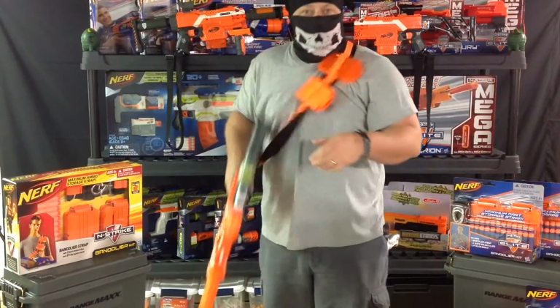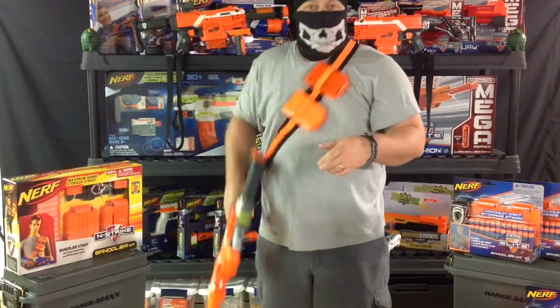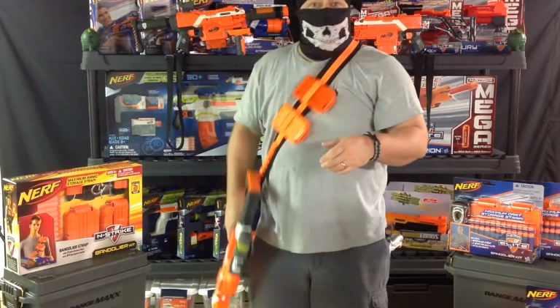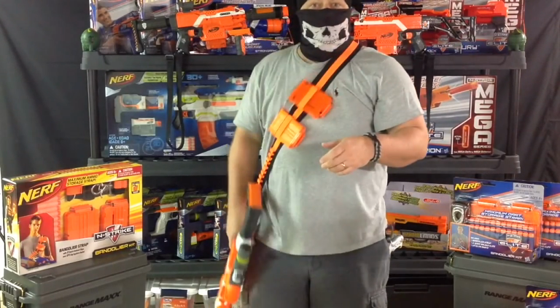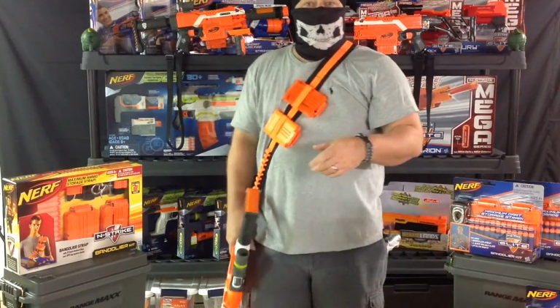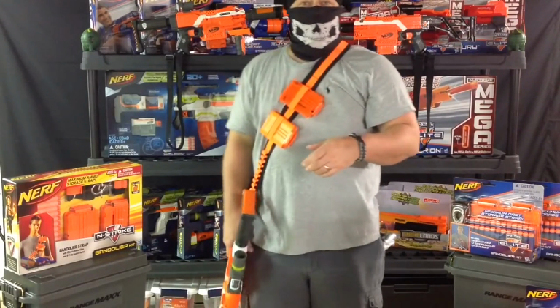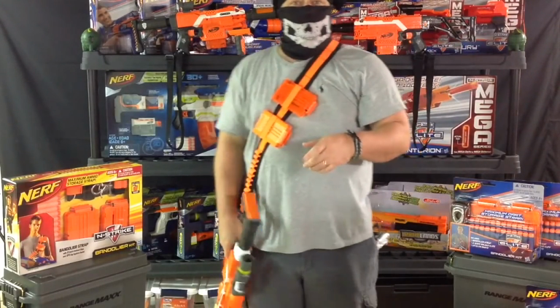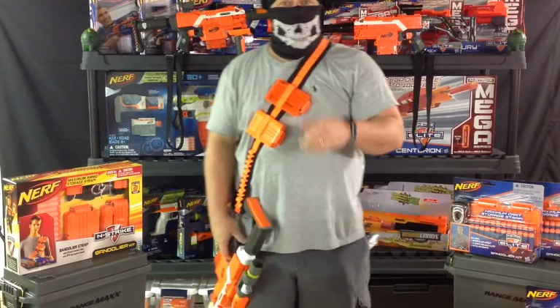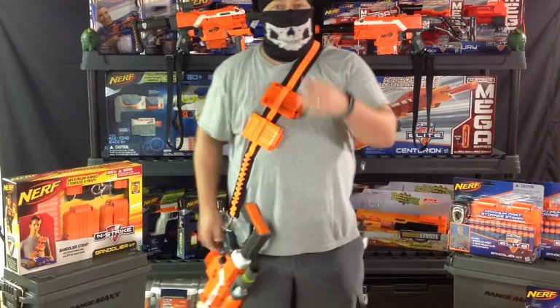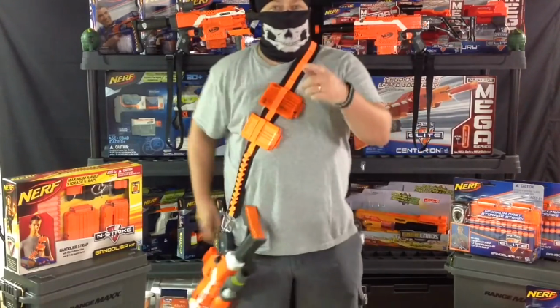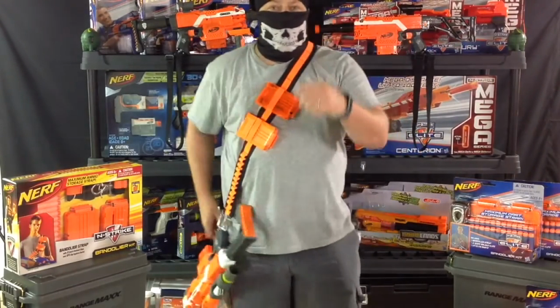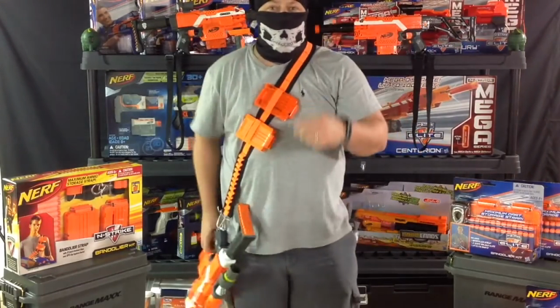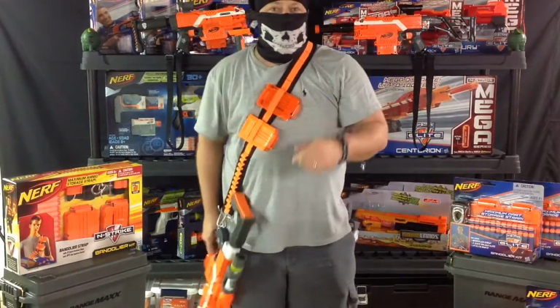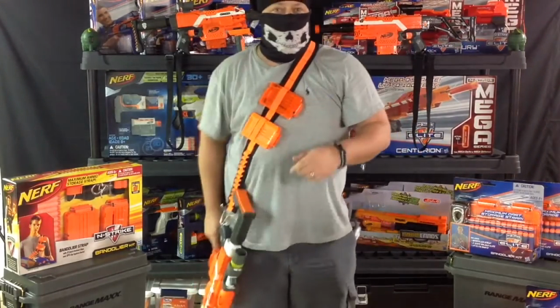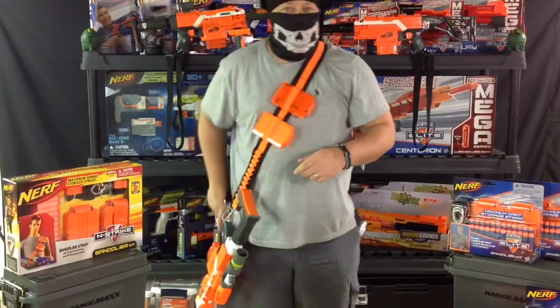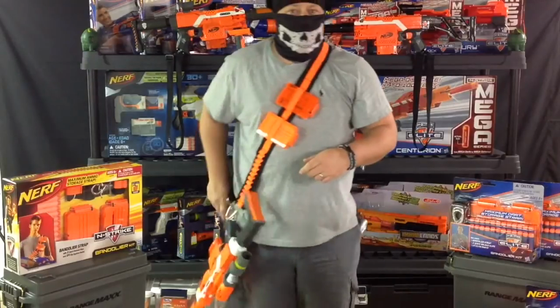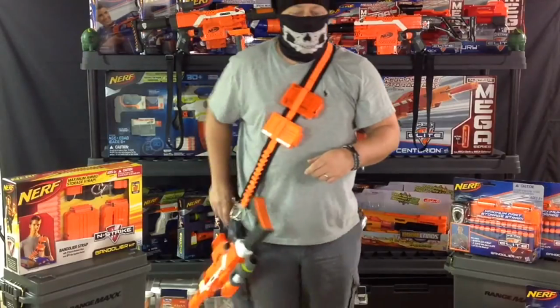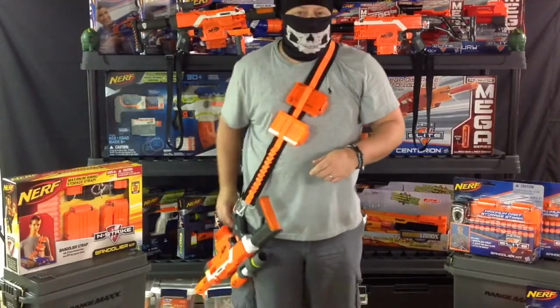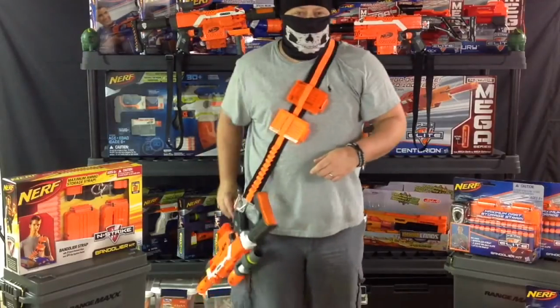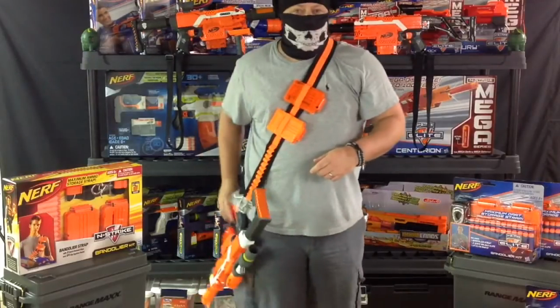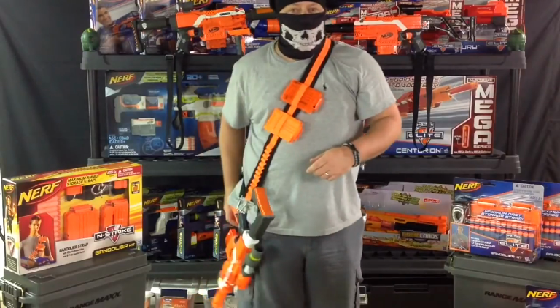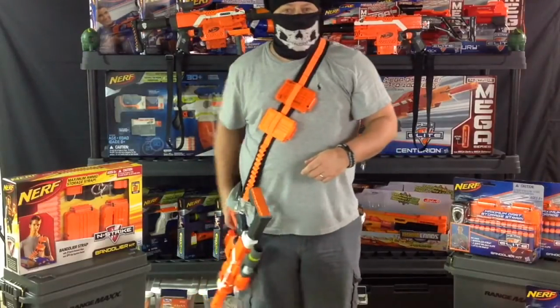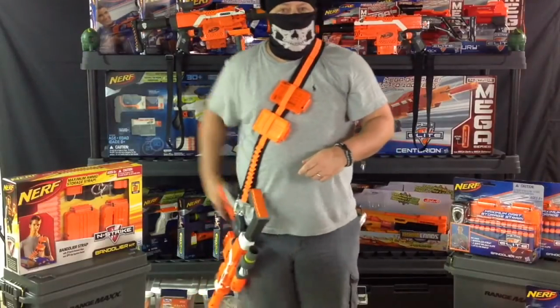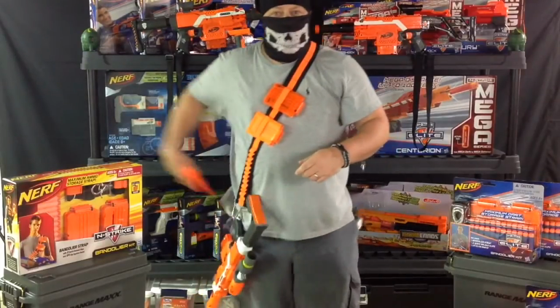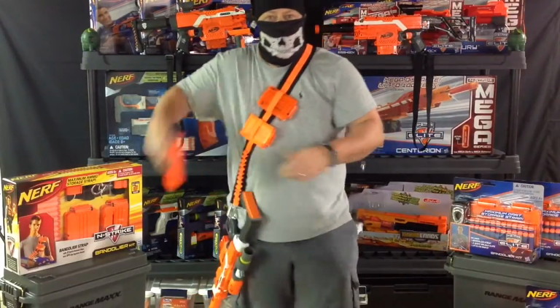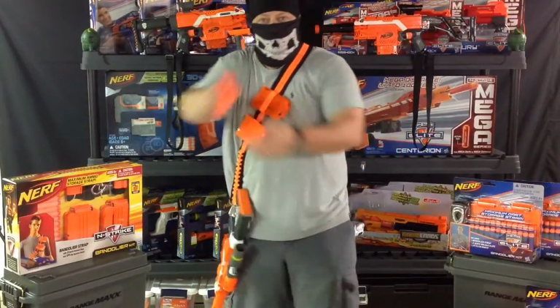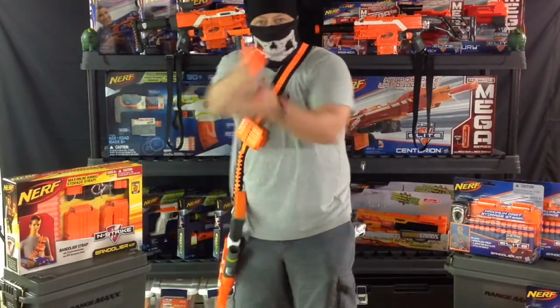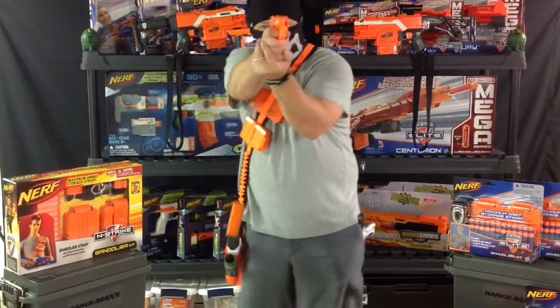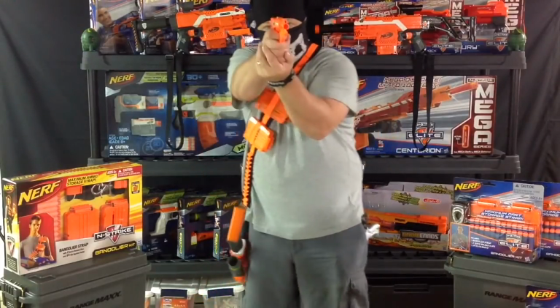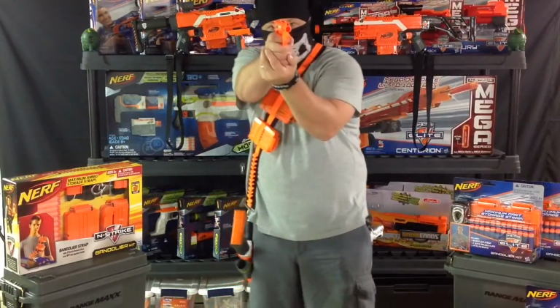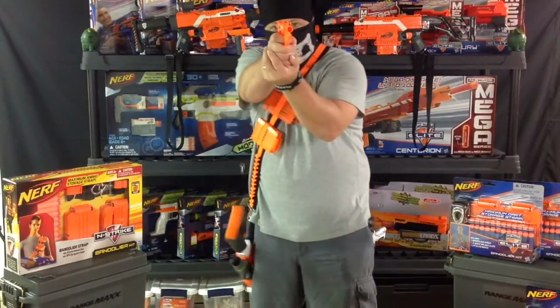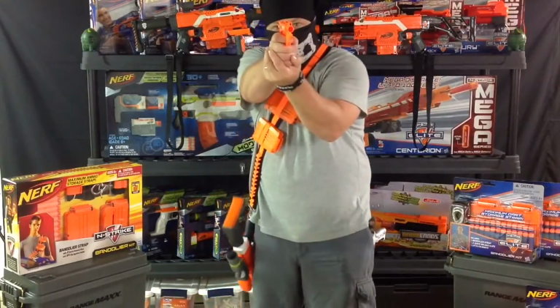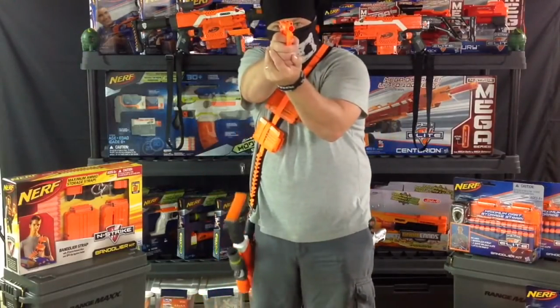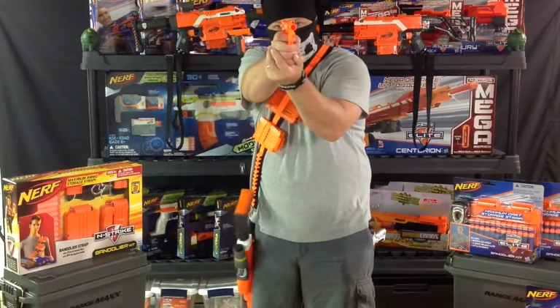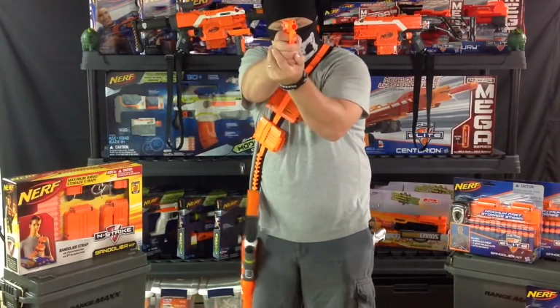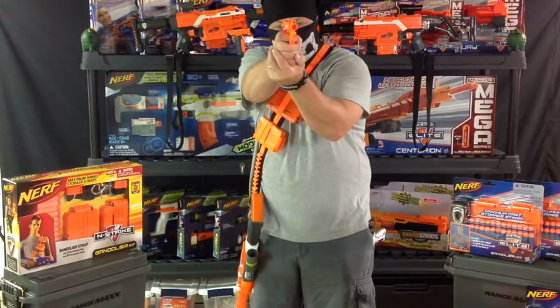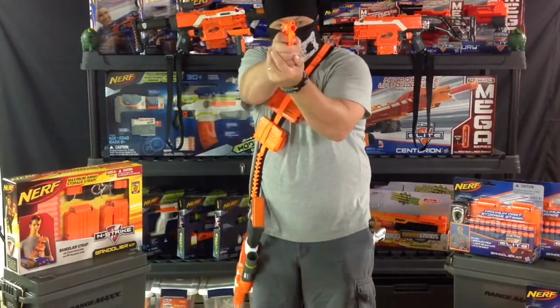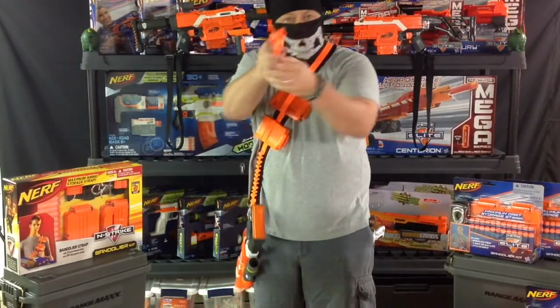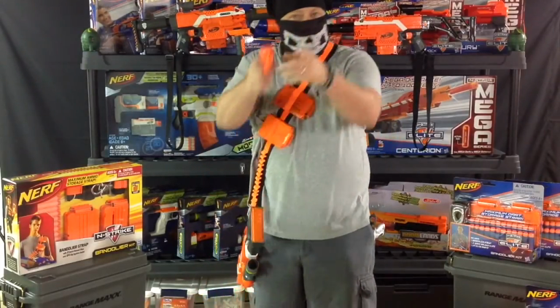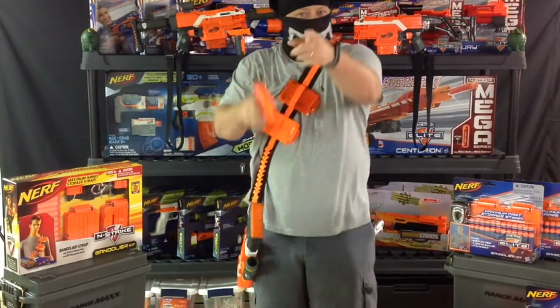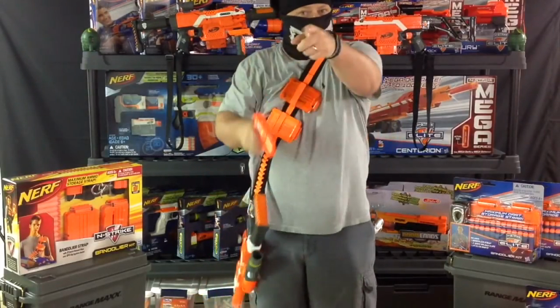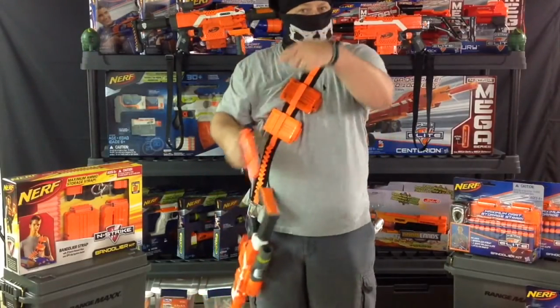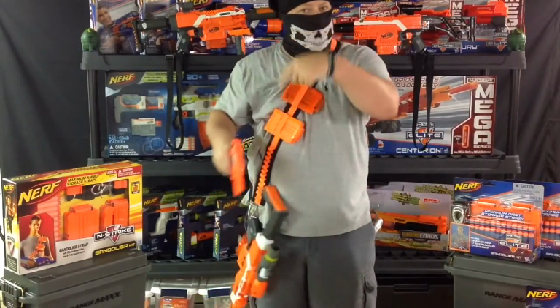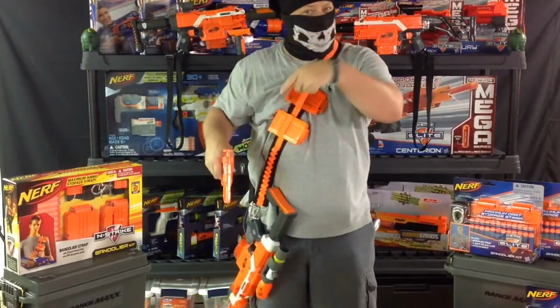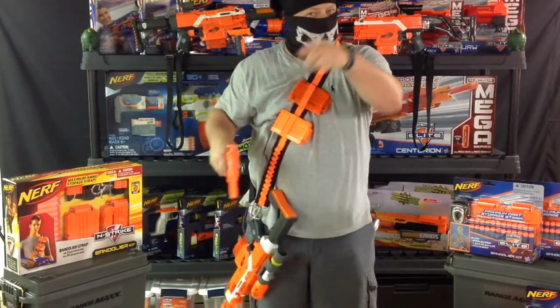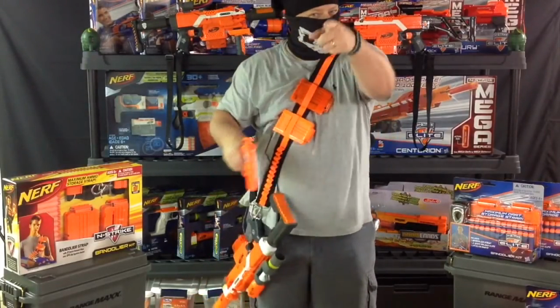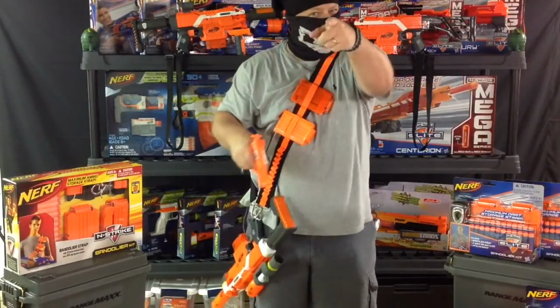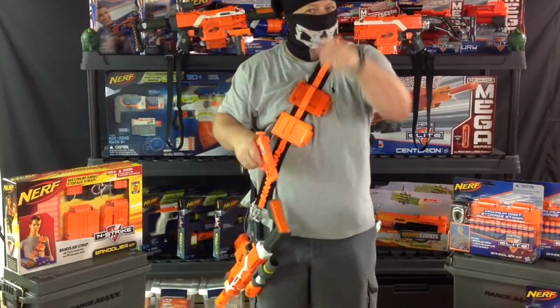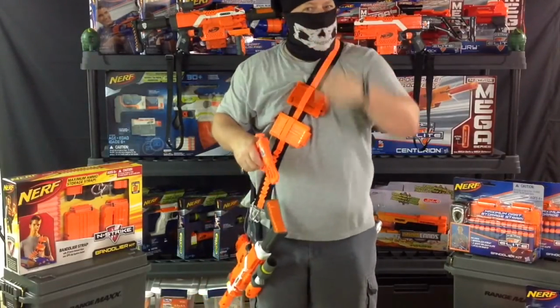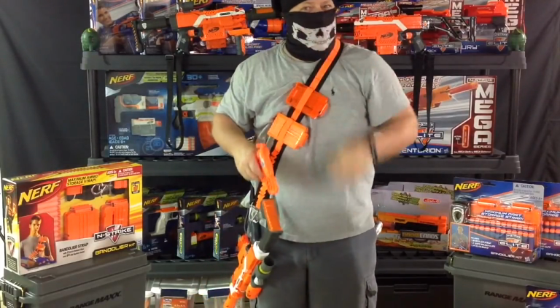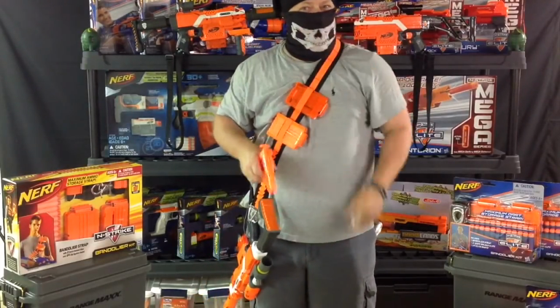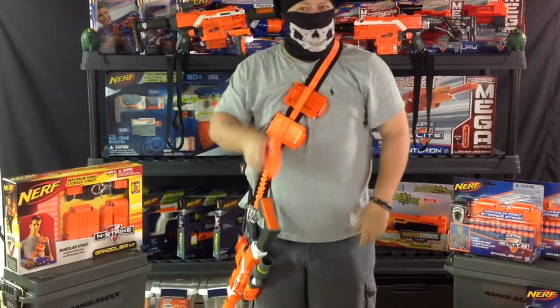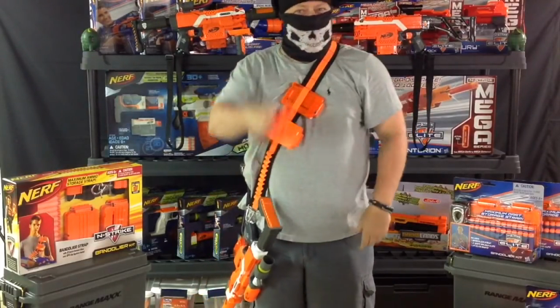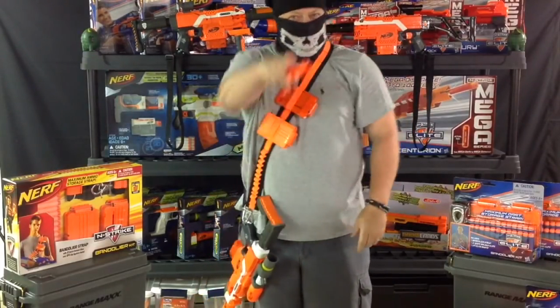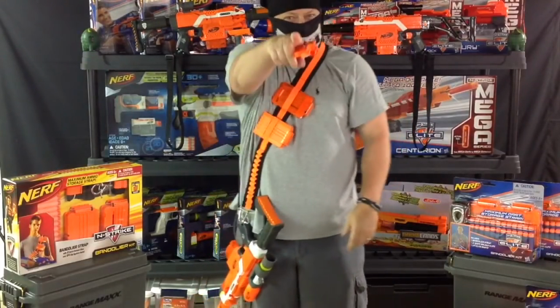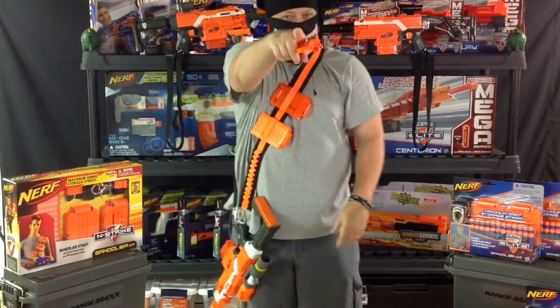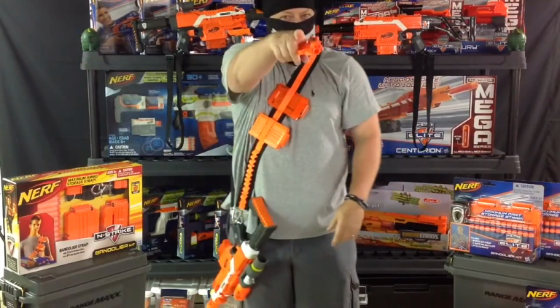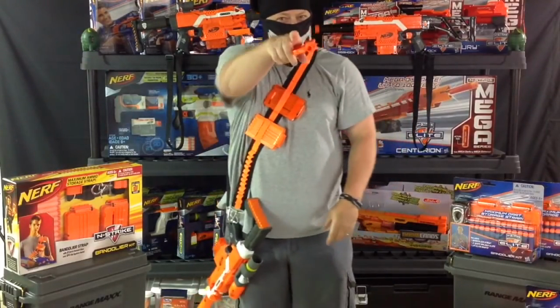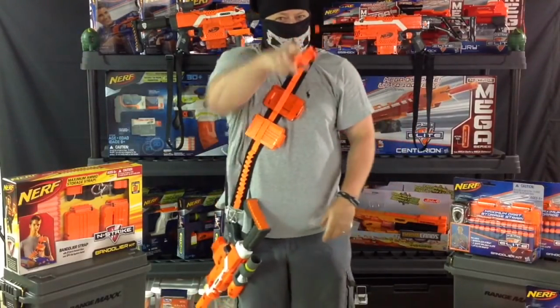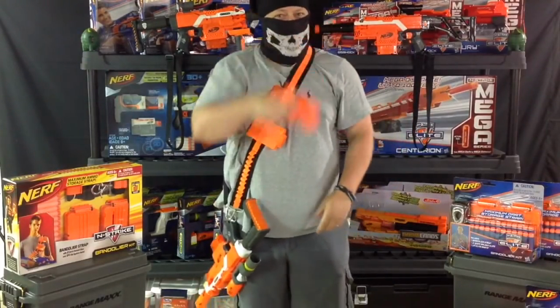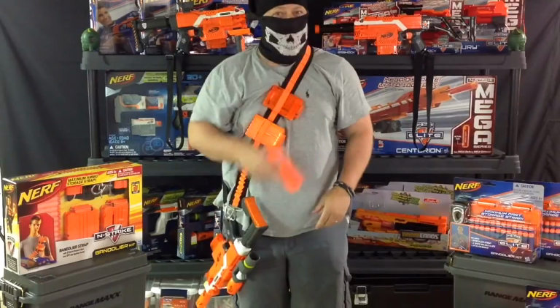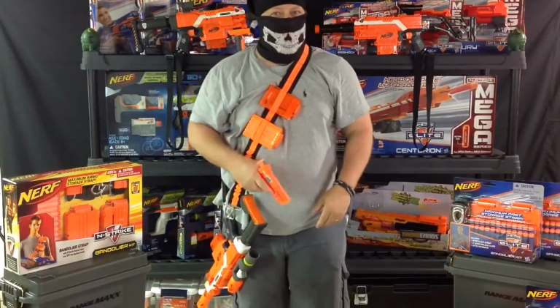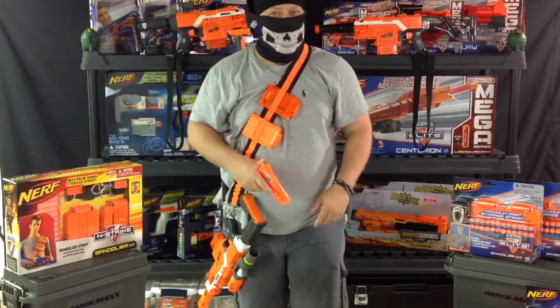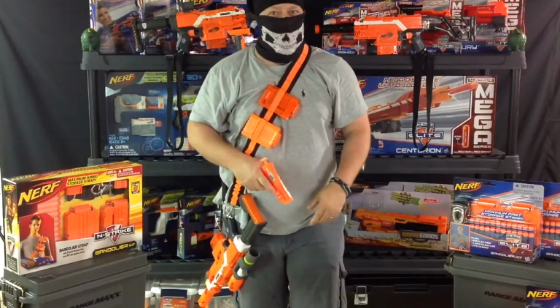Hey, what's up Nerf Nation? Welcome back to the CJ Nerf Channel. I'm out of ammo. Notice how my gun didn't hit the ground? Yeah, you like that.